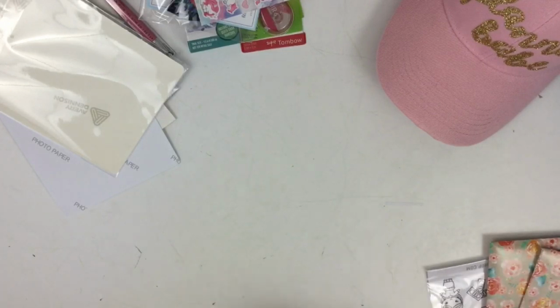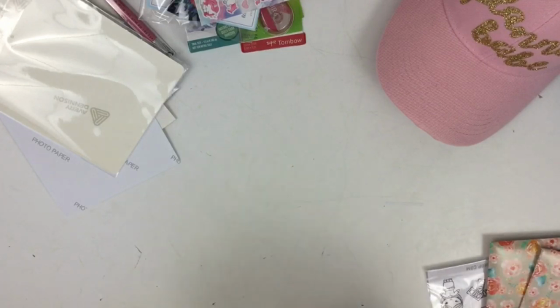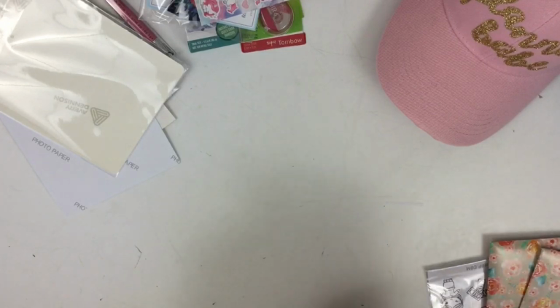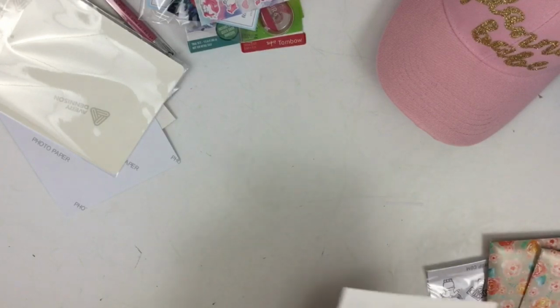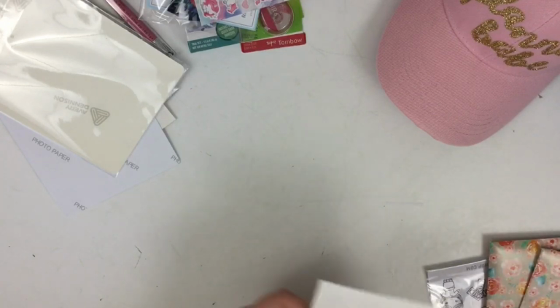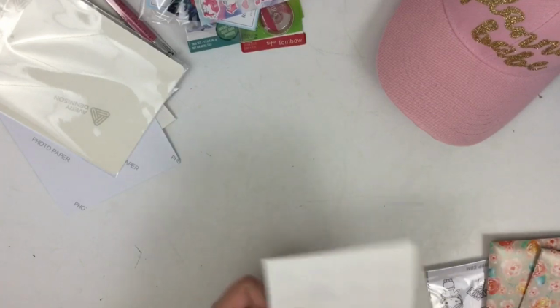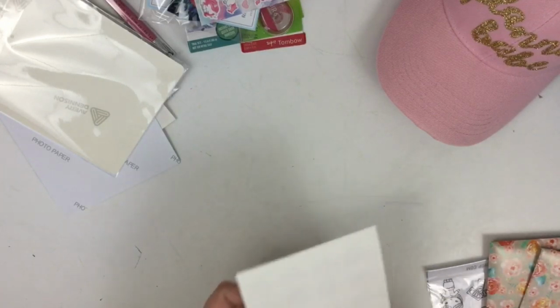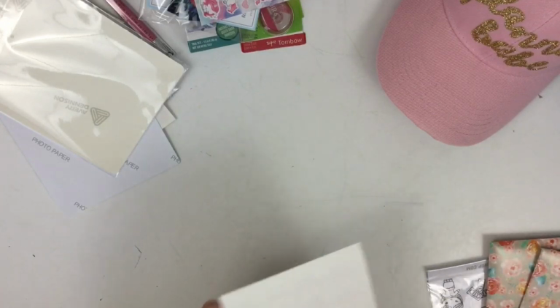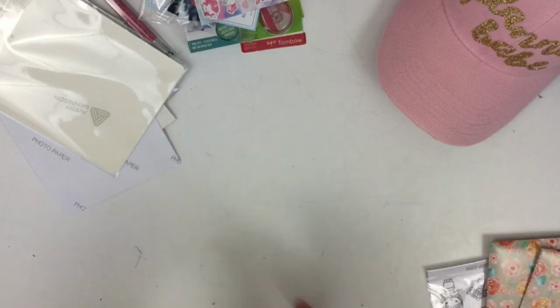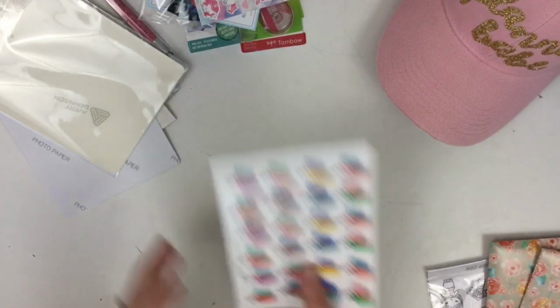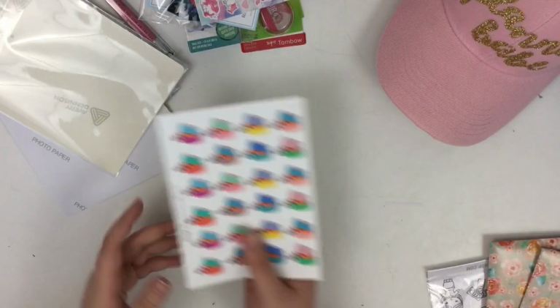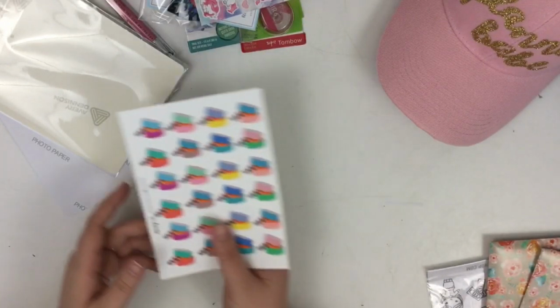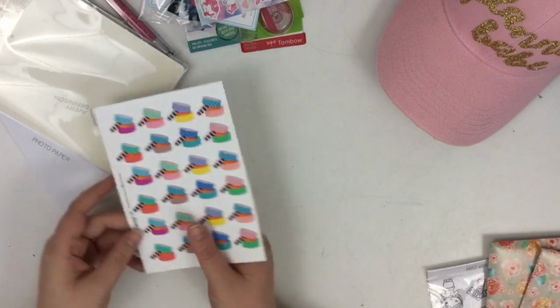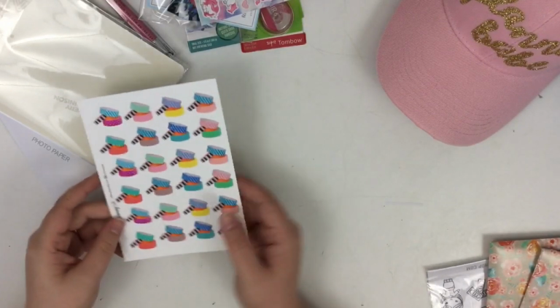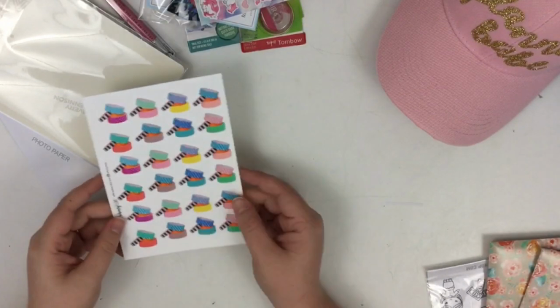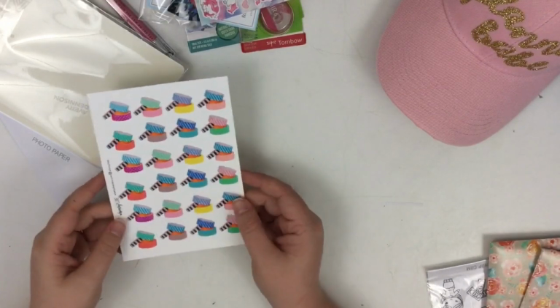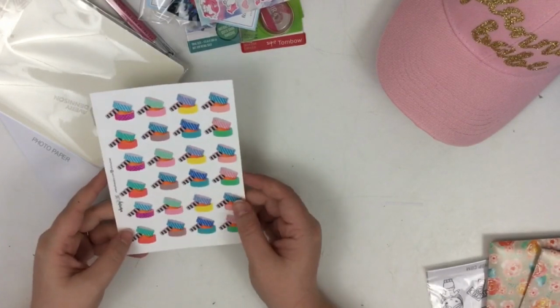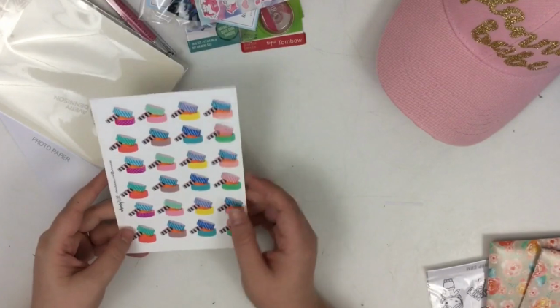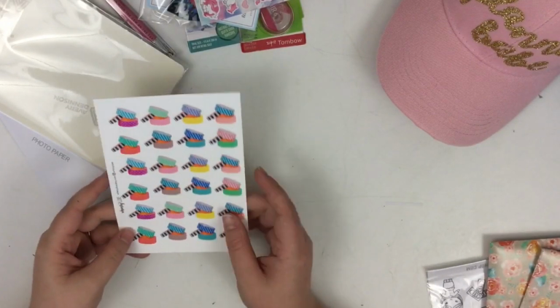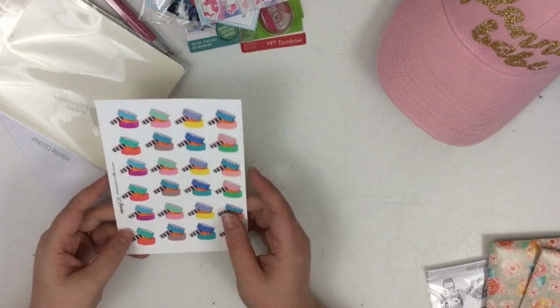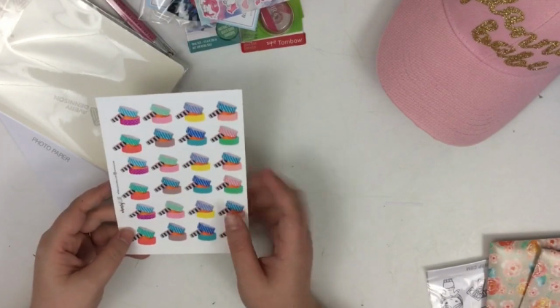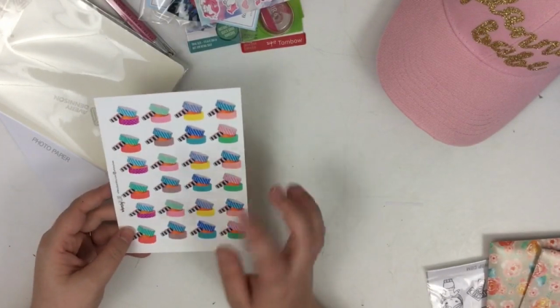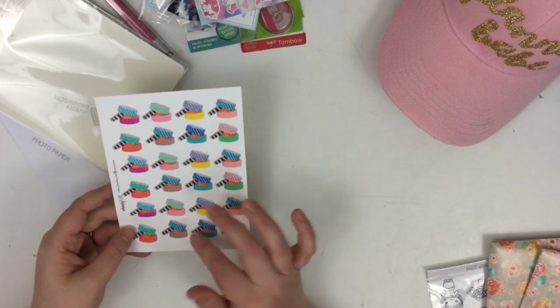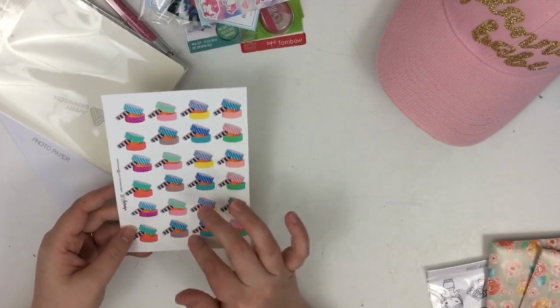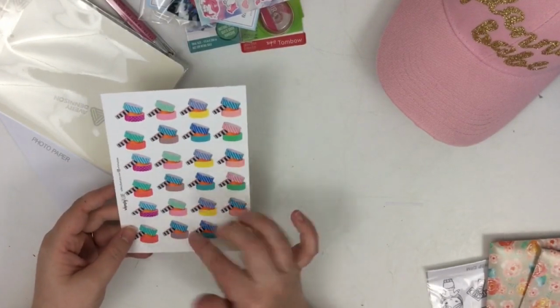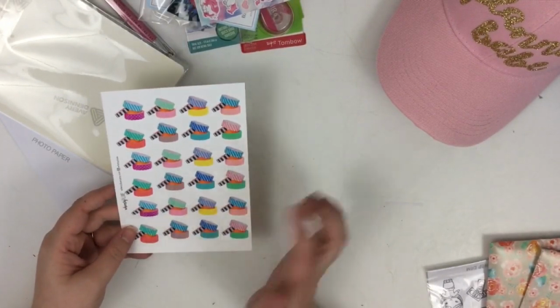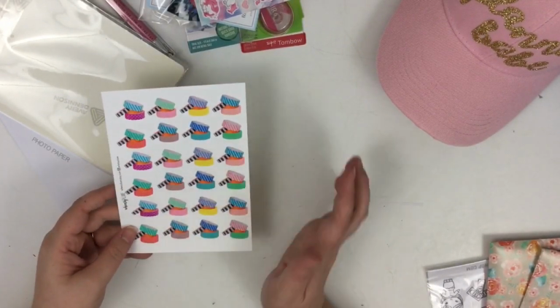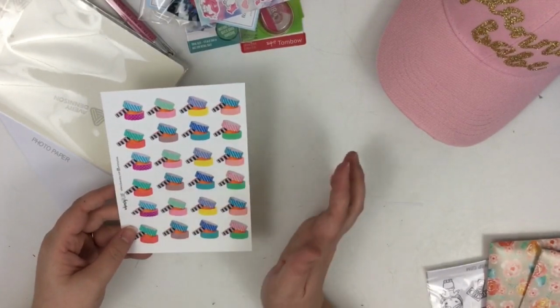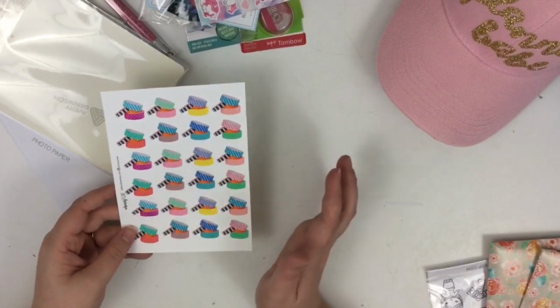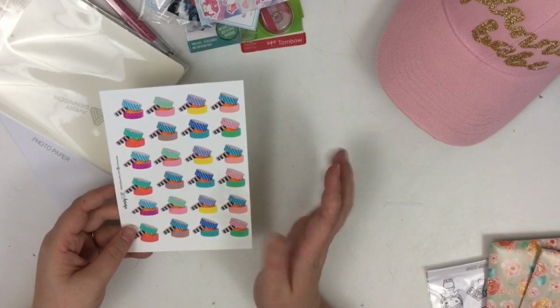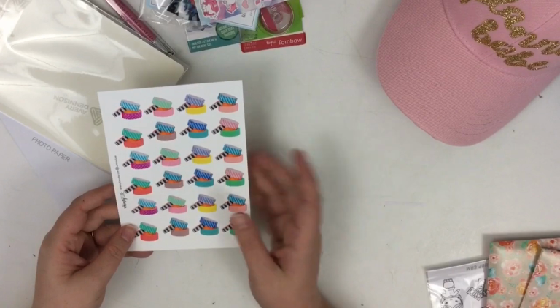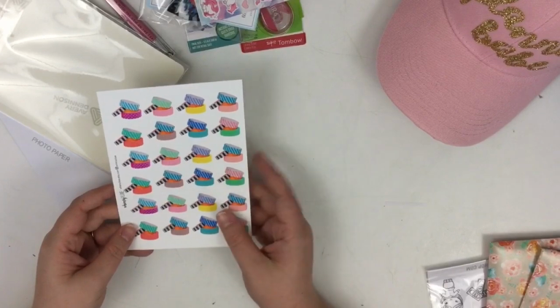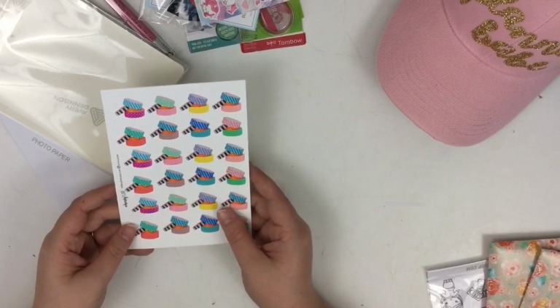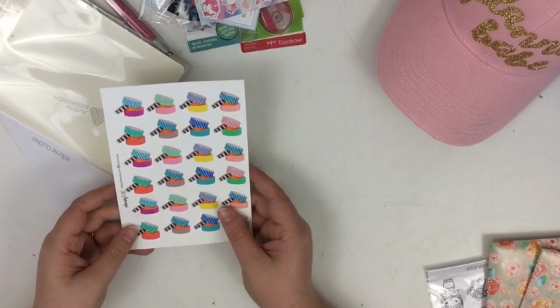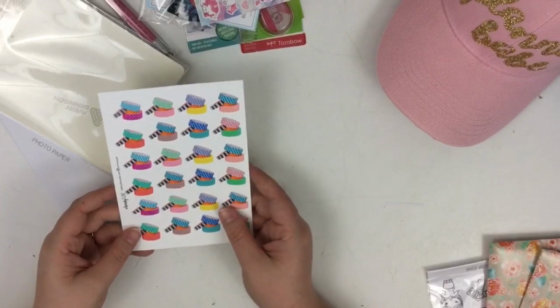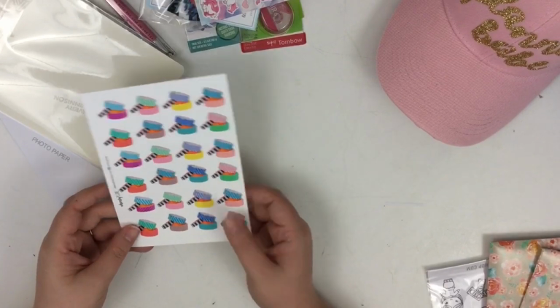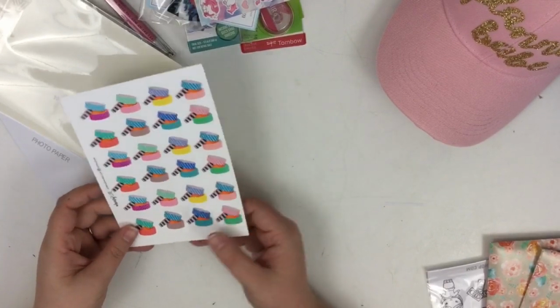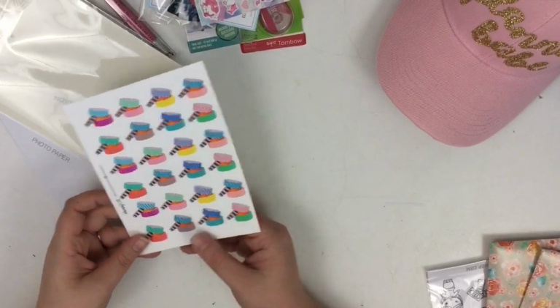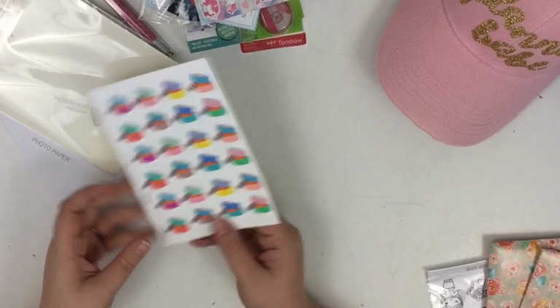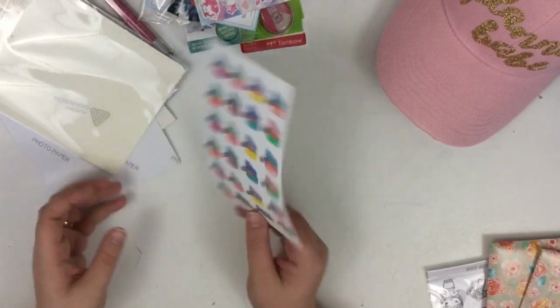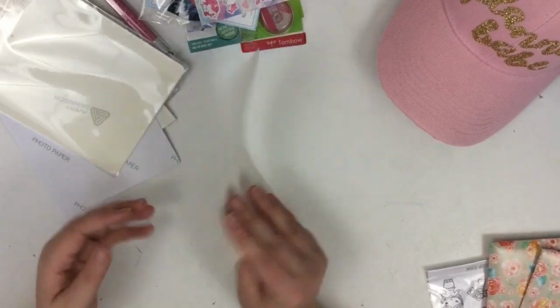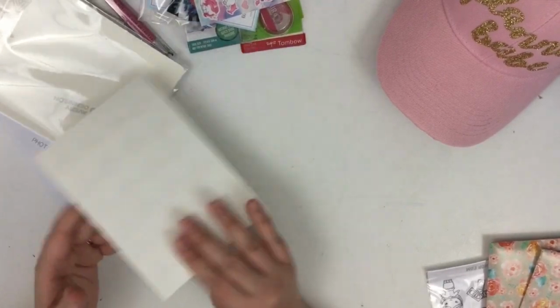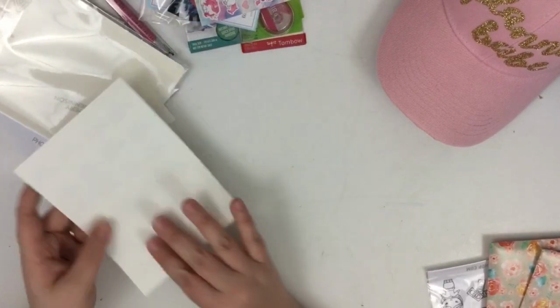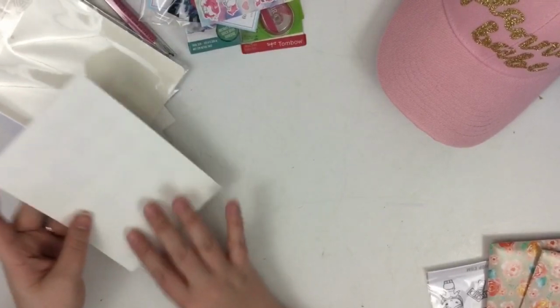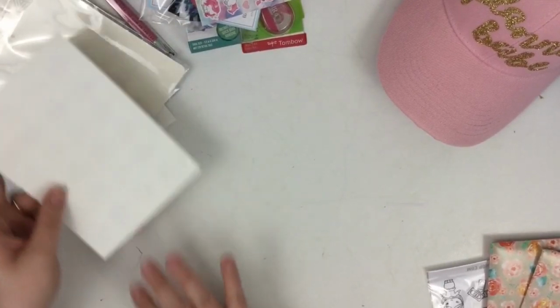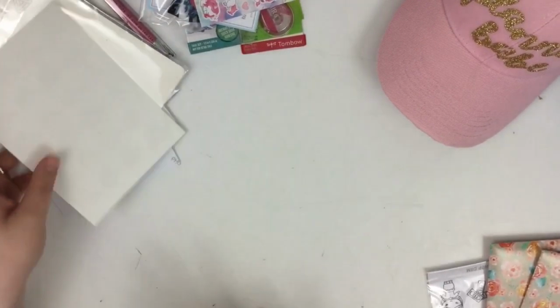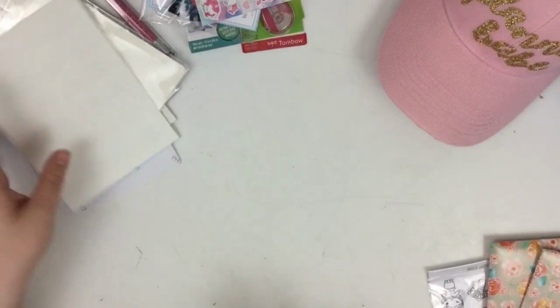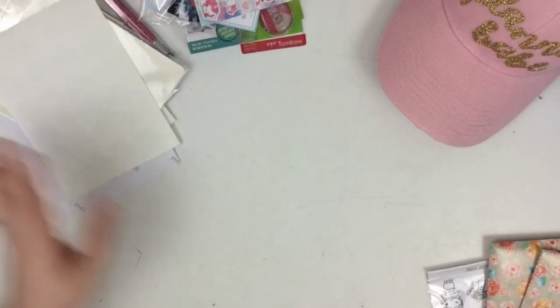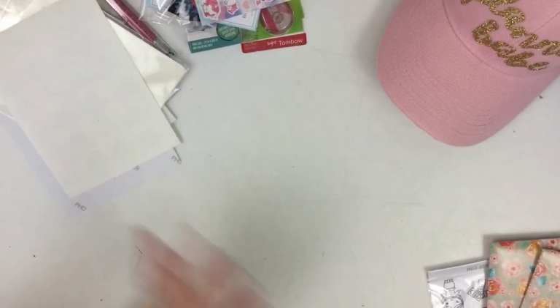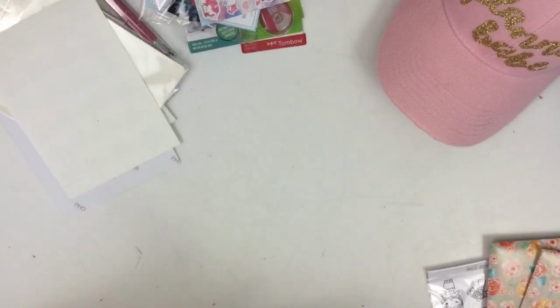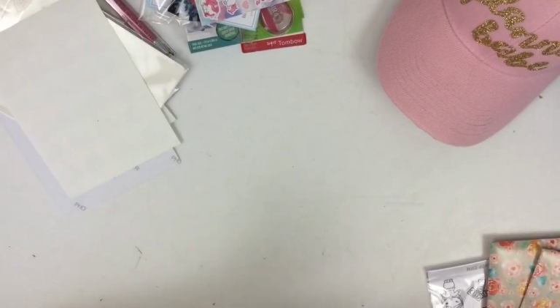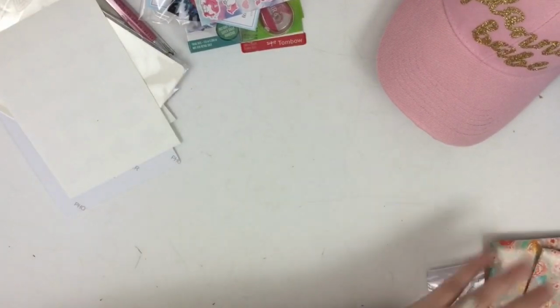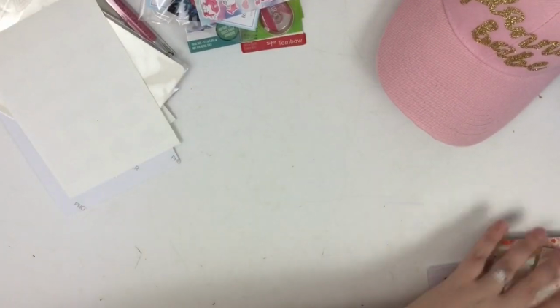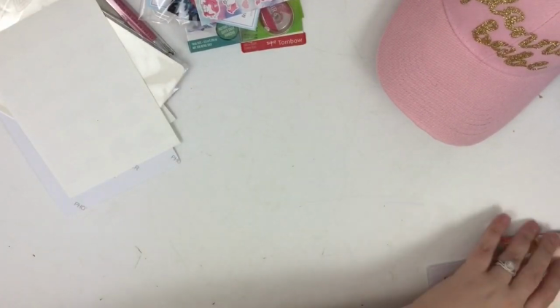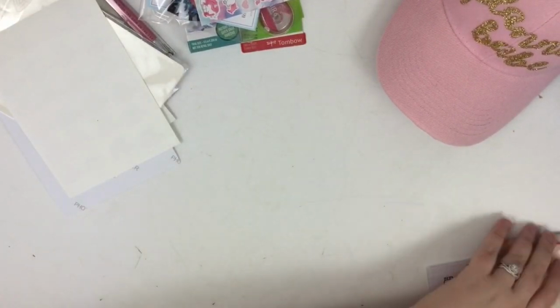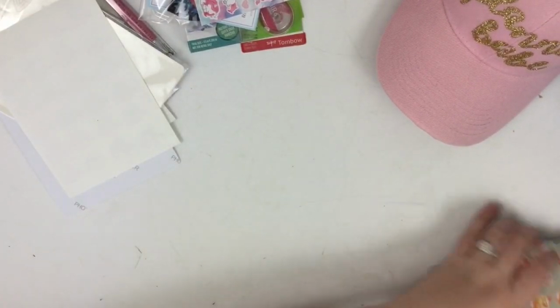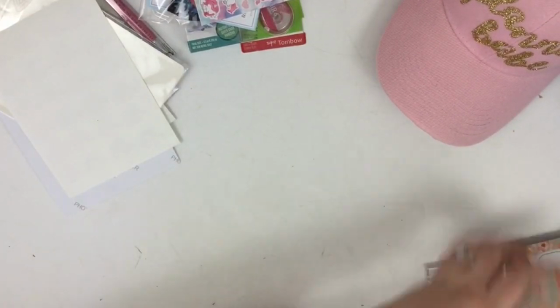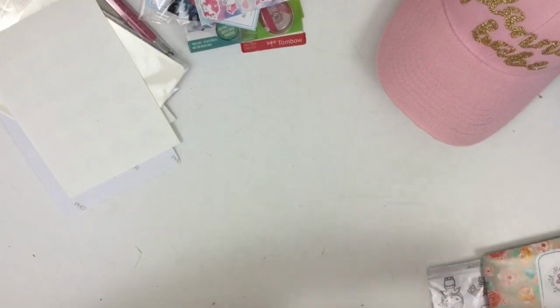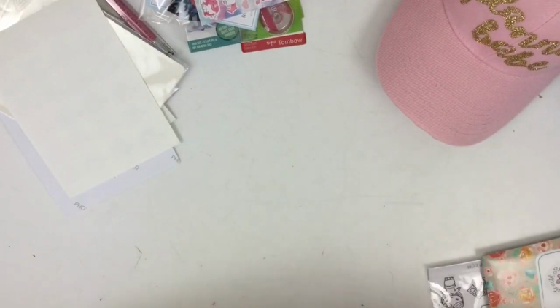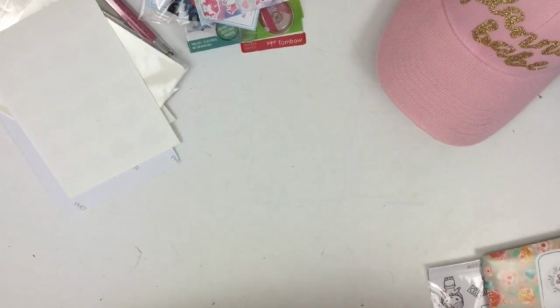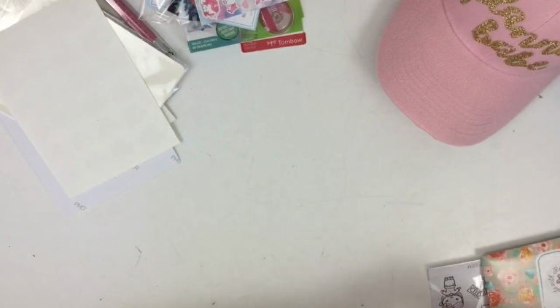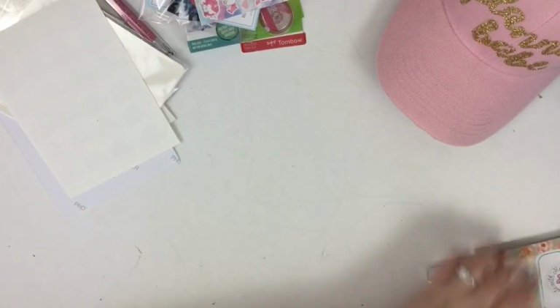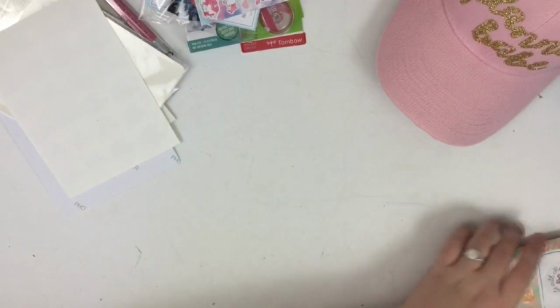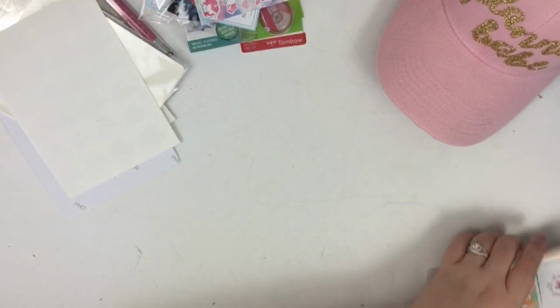This one was not in the swag bag, but it's for Marielle's Whimsy Luxe. I just liked them and I took them from her house — she knows I took them.